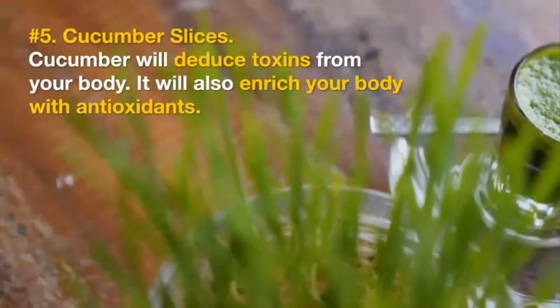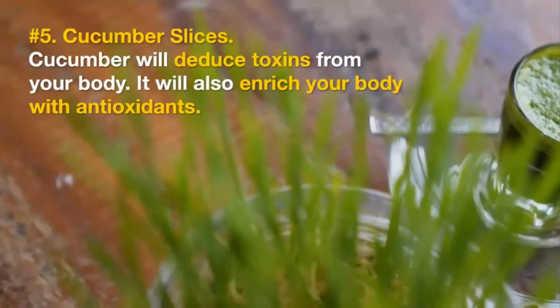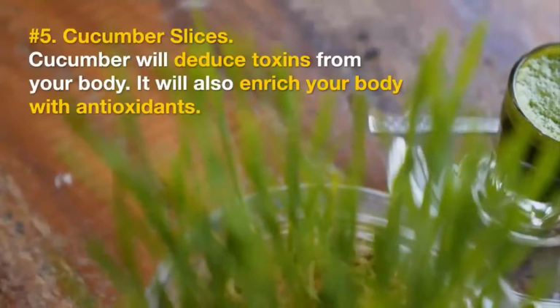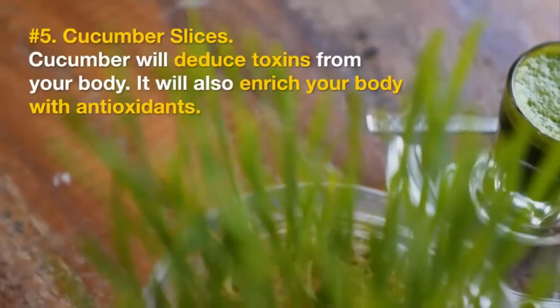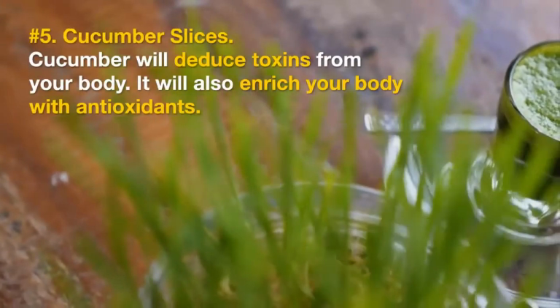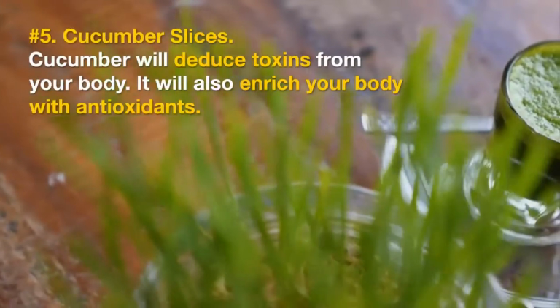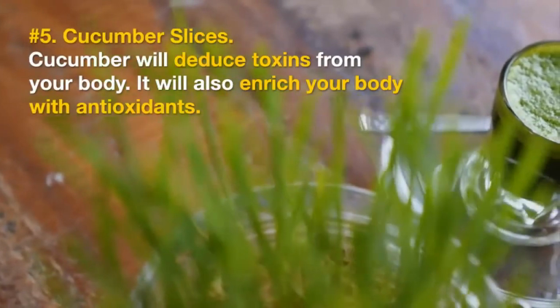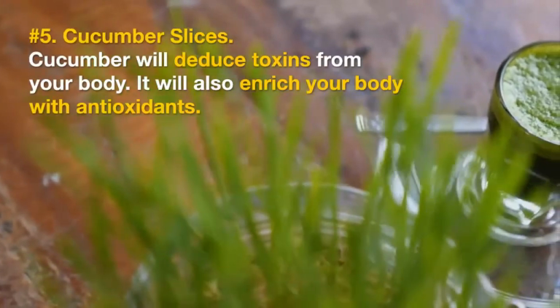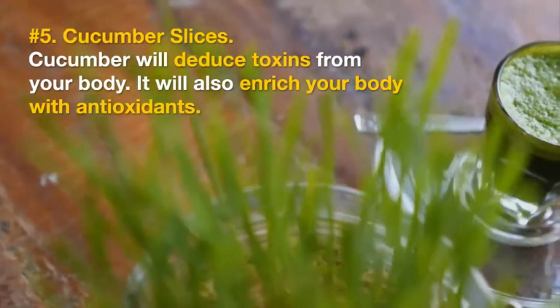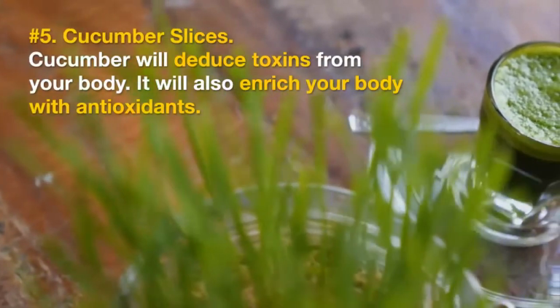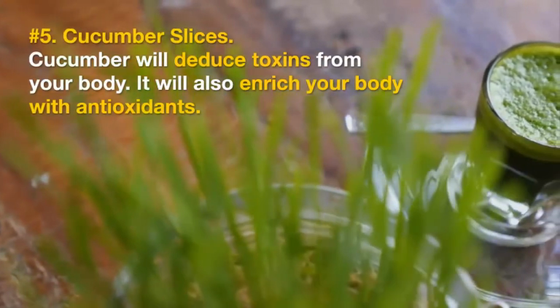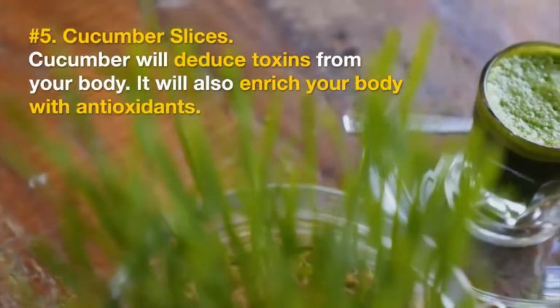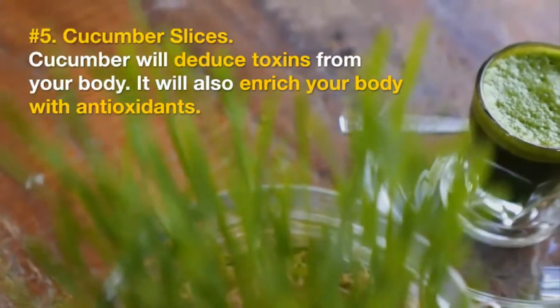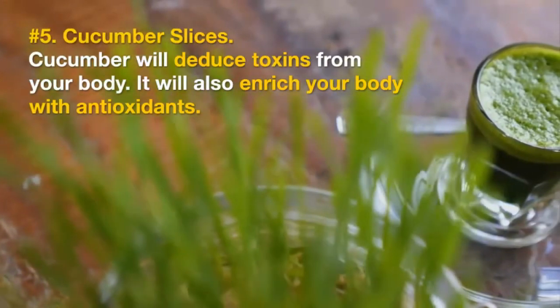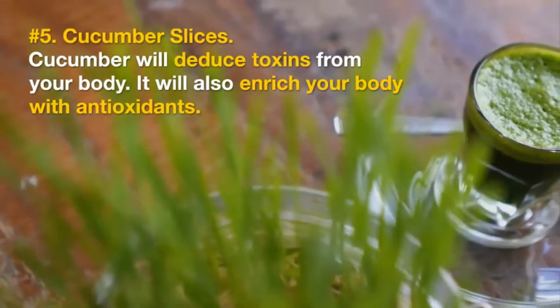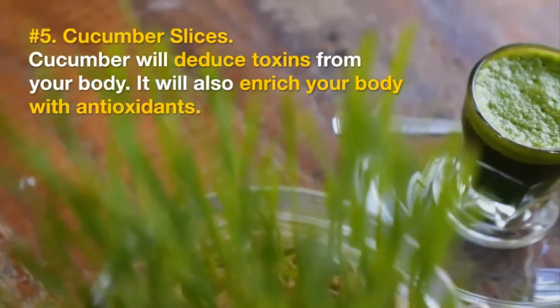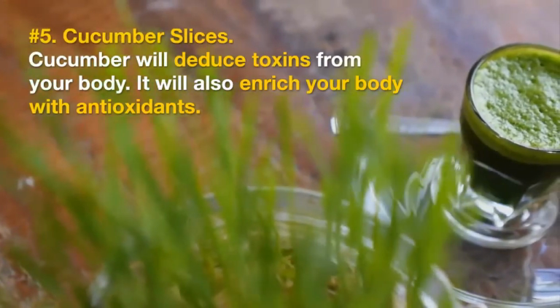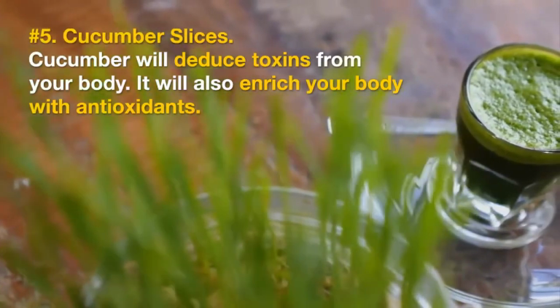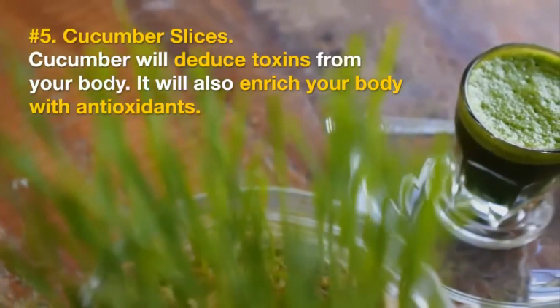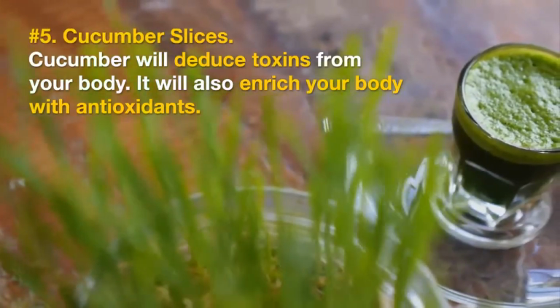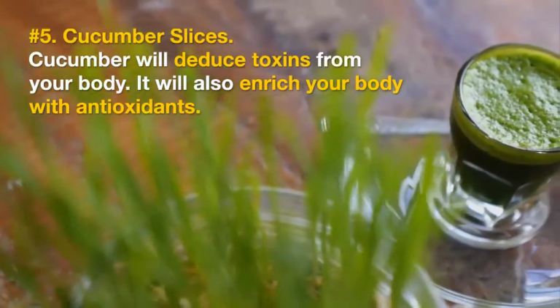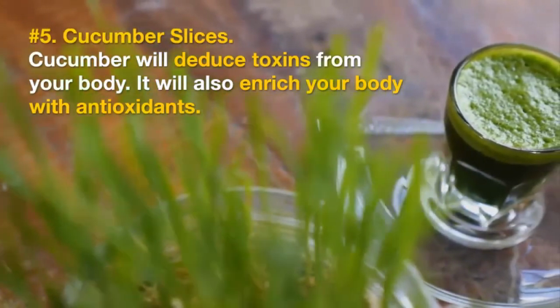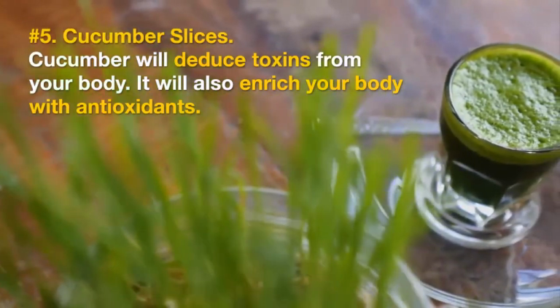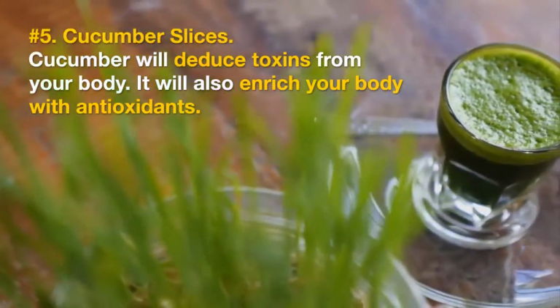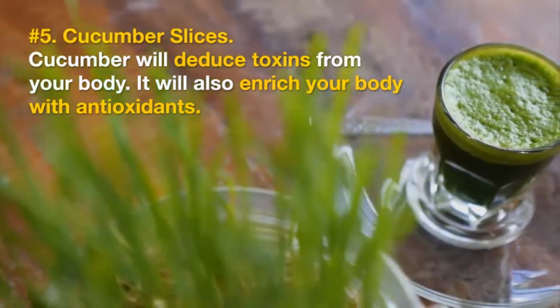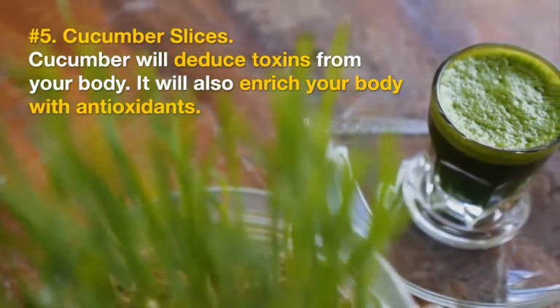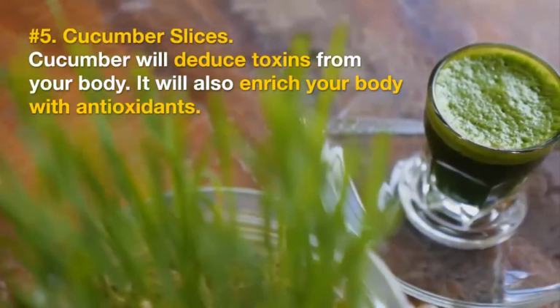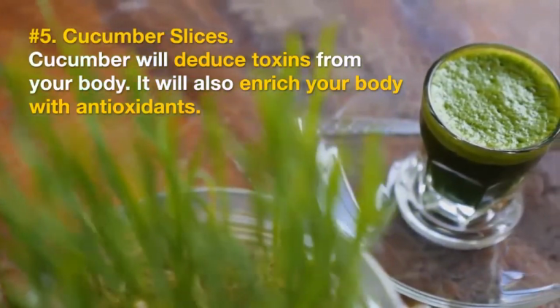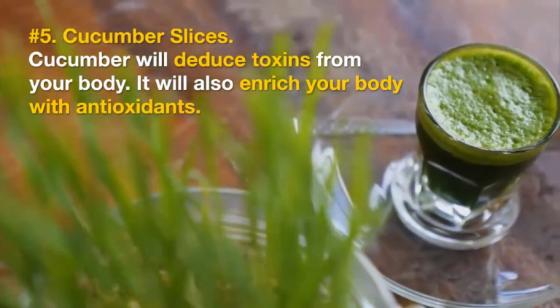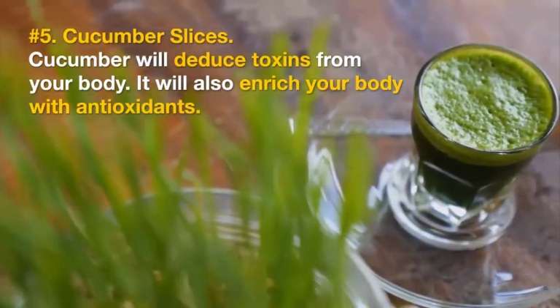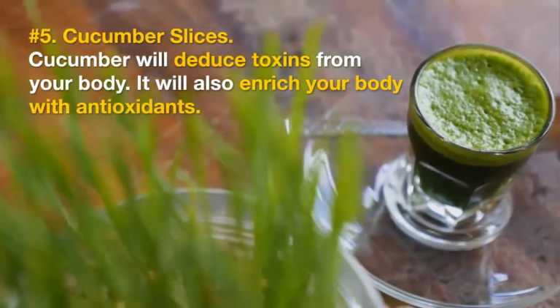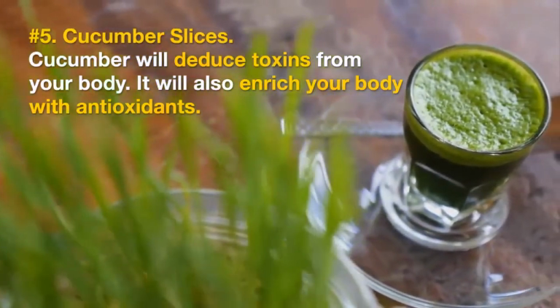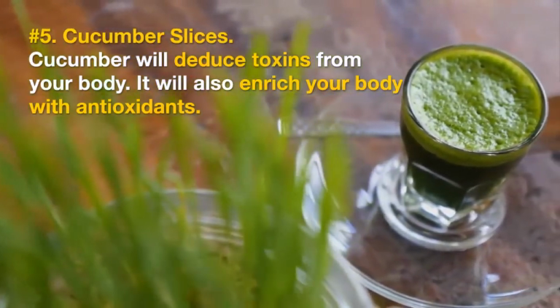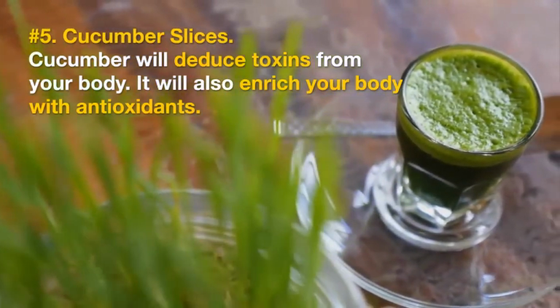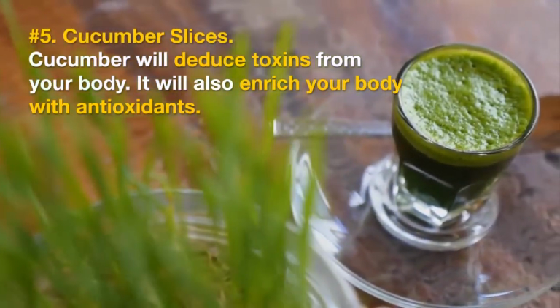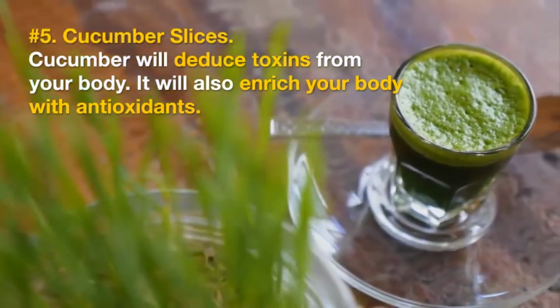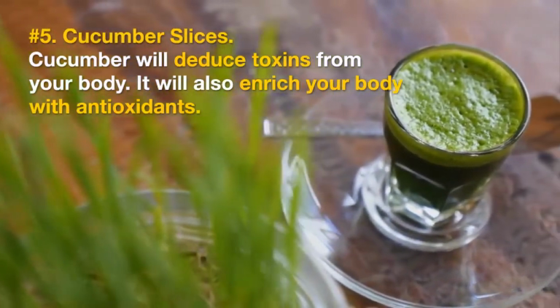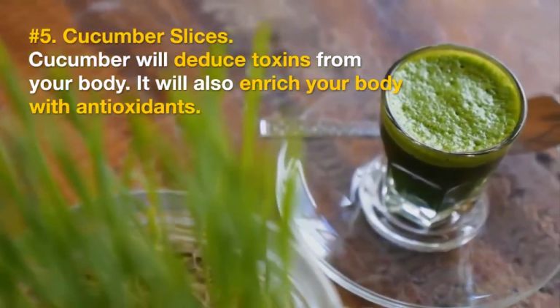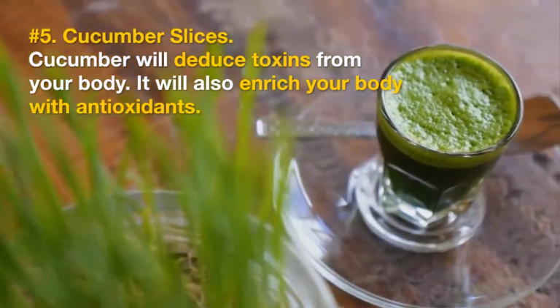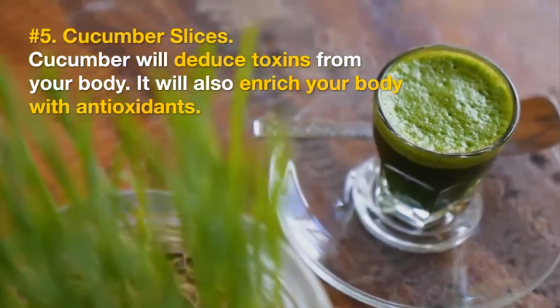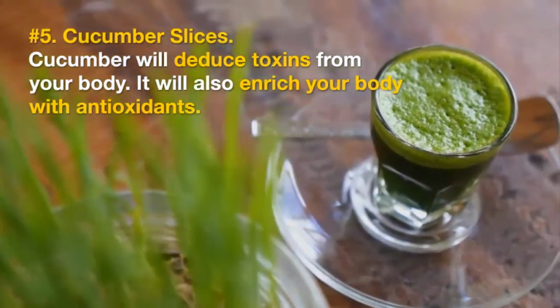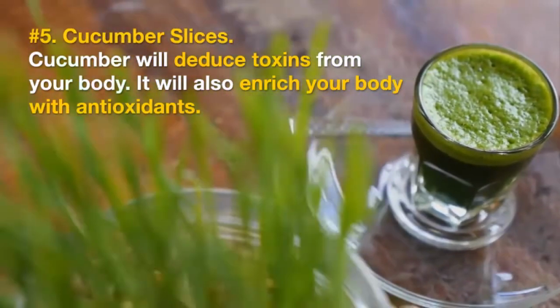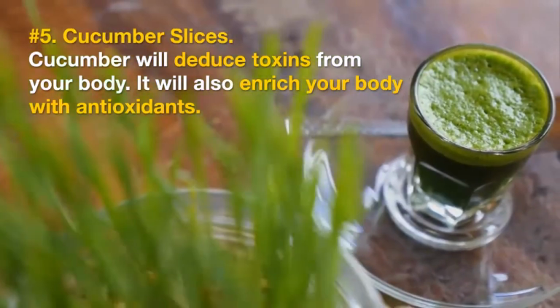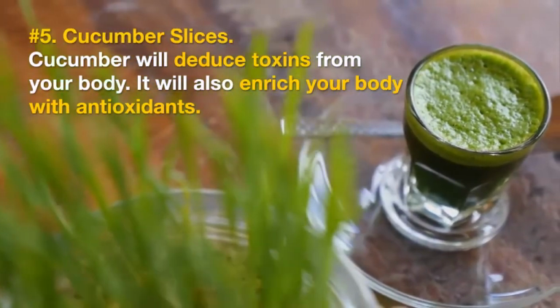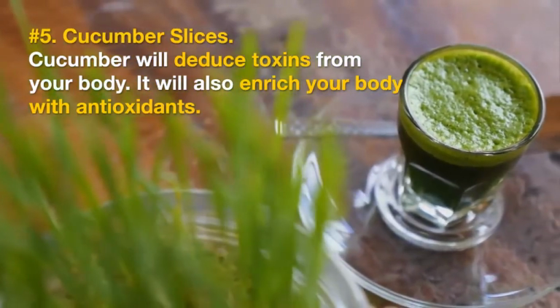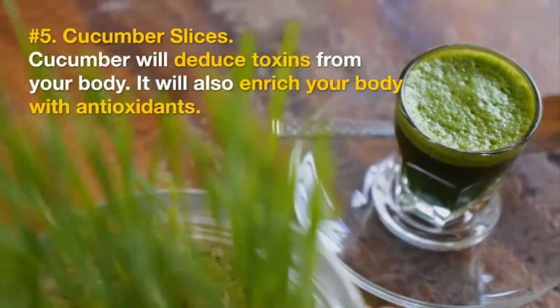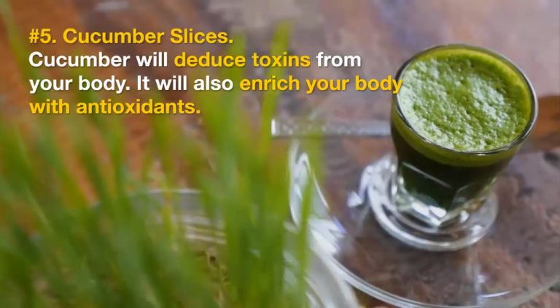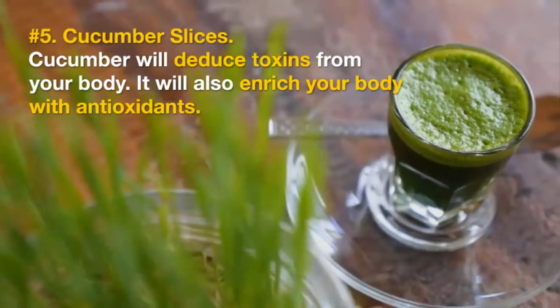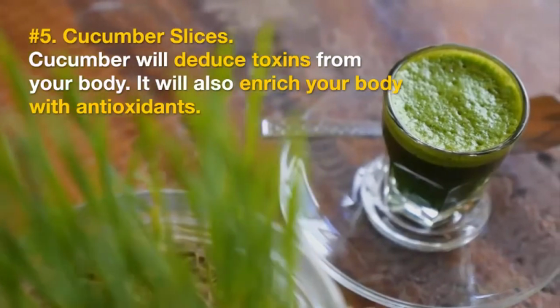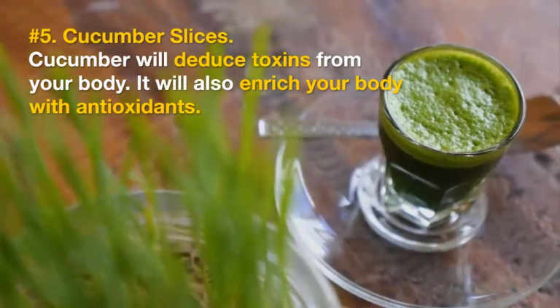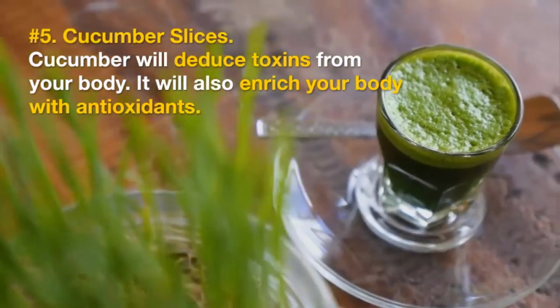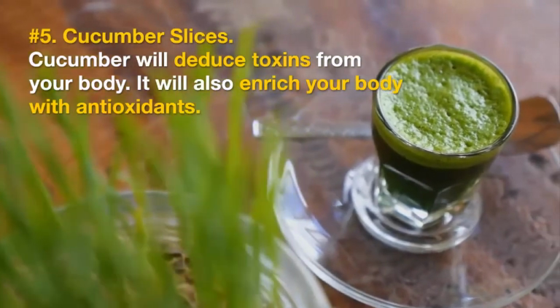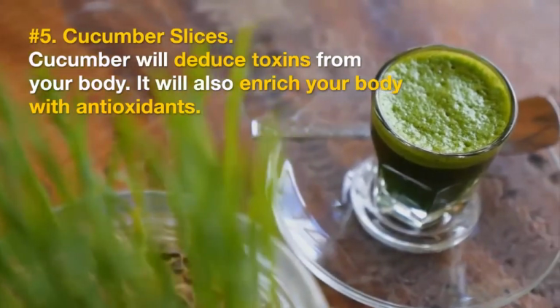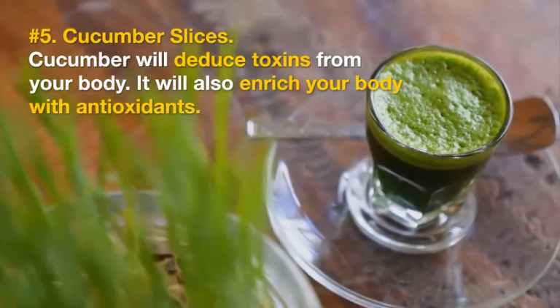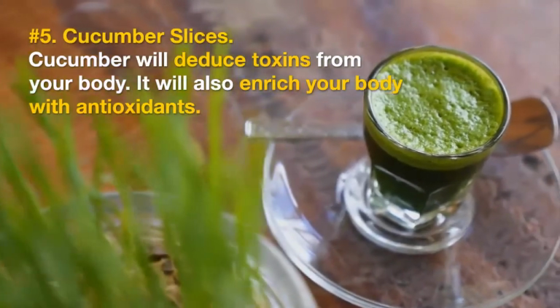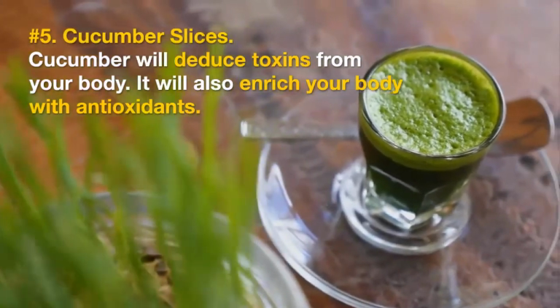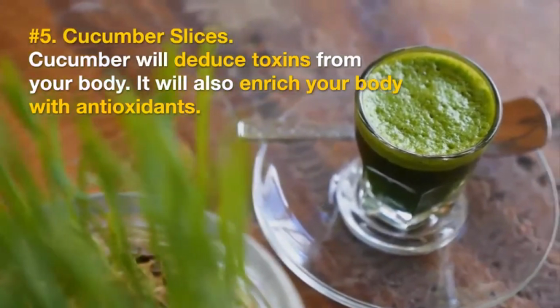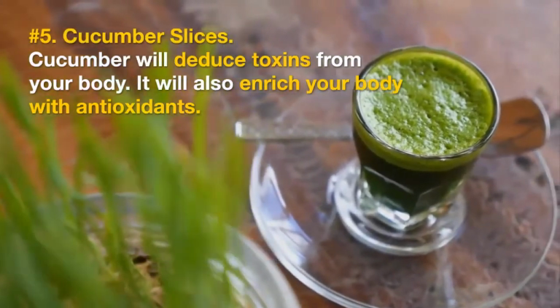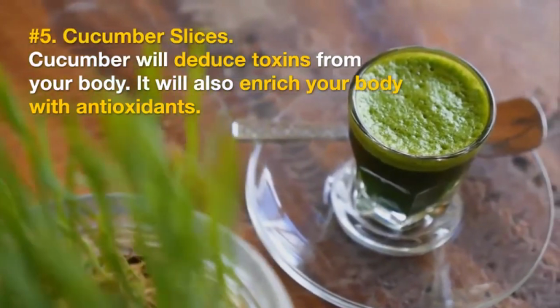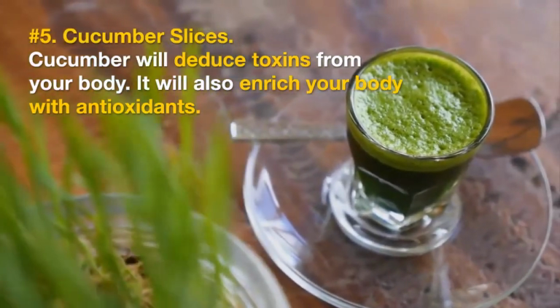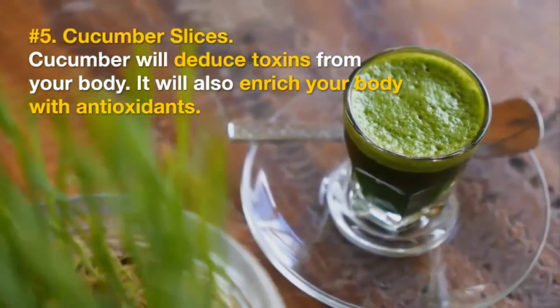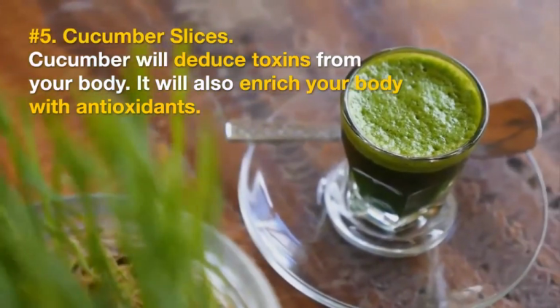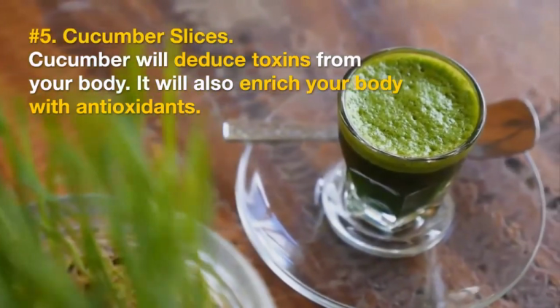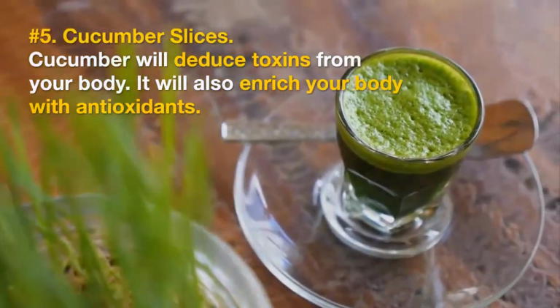Number 5: Cucumber Slices. Cucumber will deduce toxins from your body. It will also enrich your body with antioxidants.